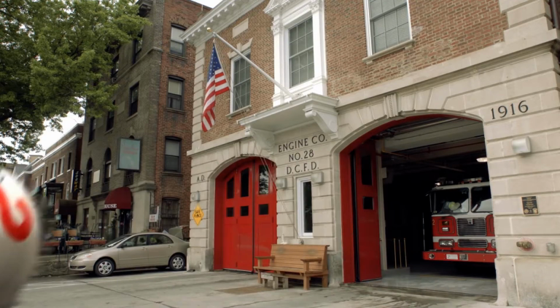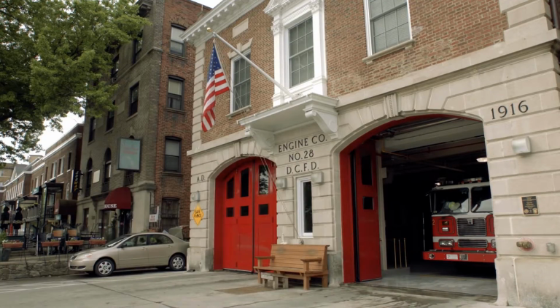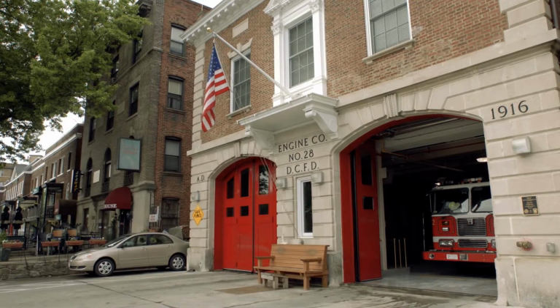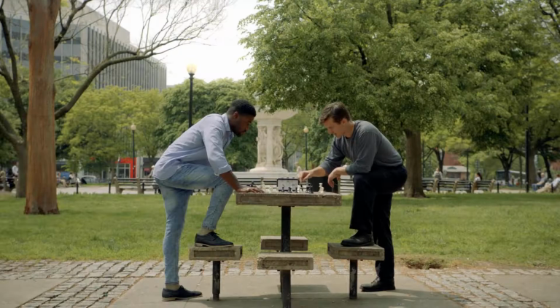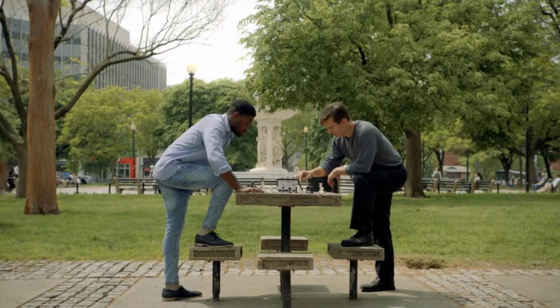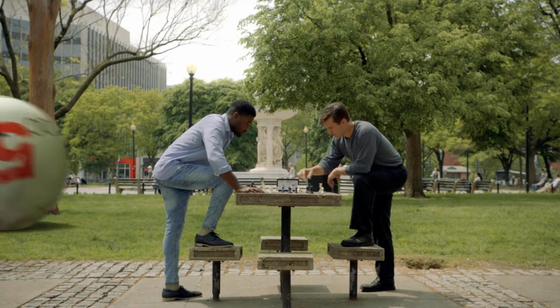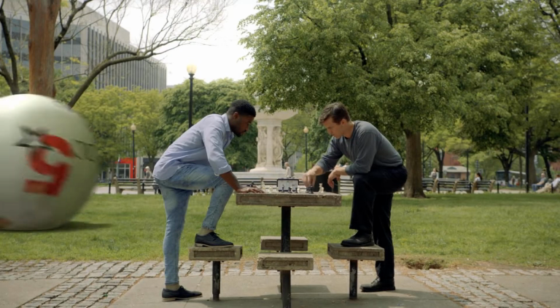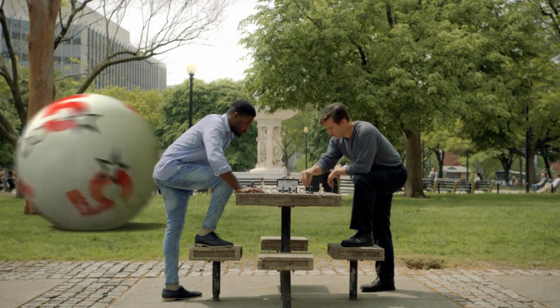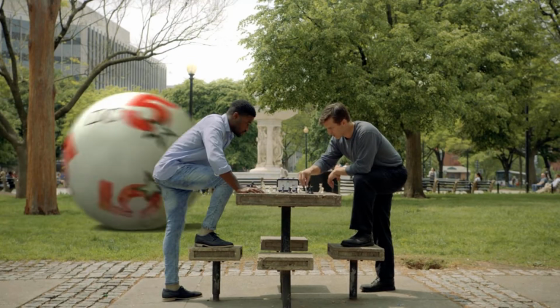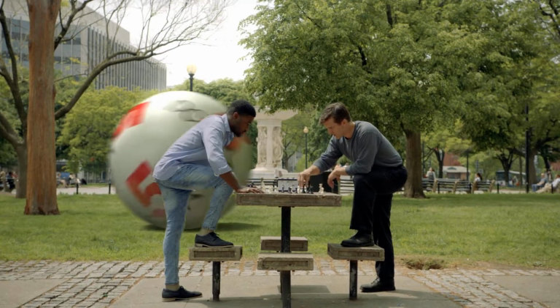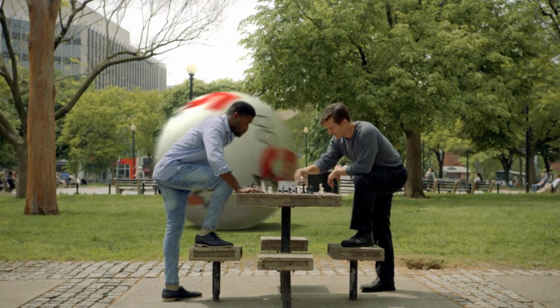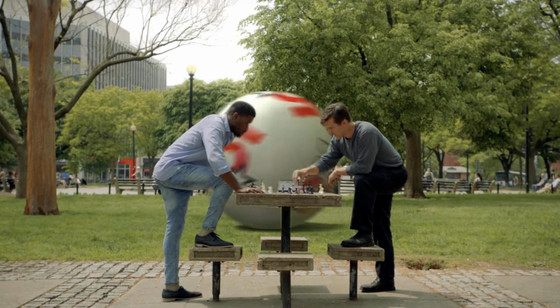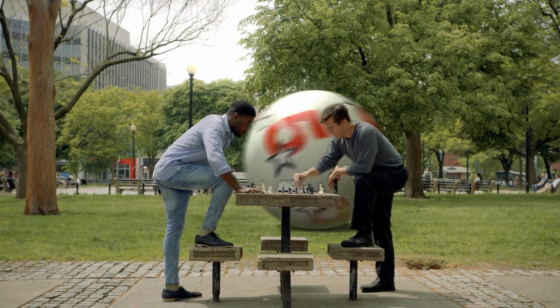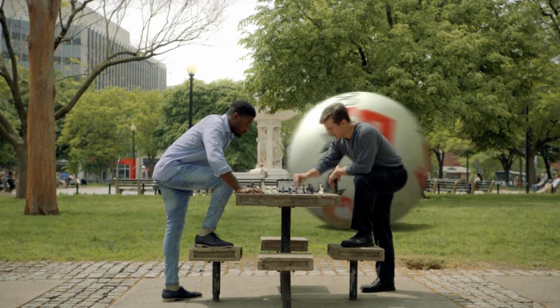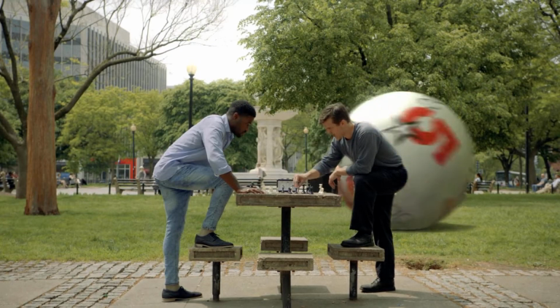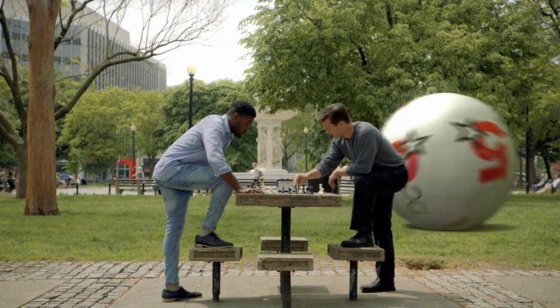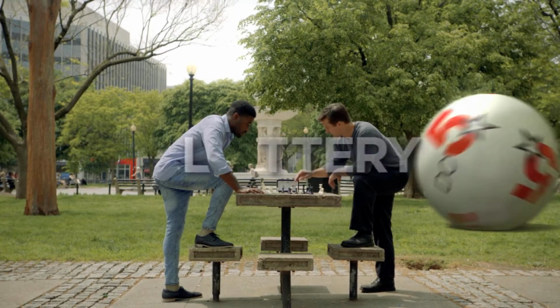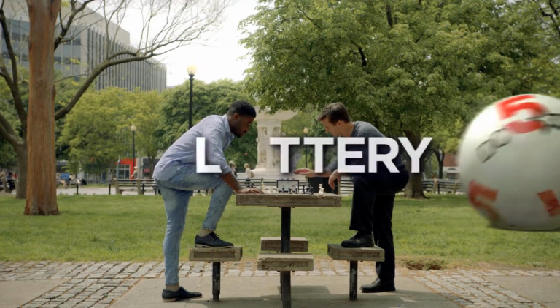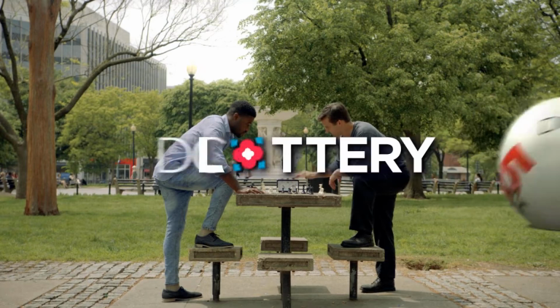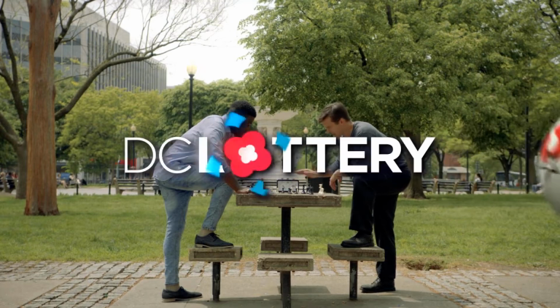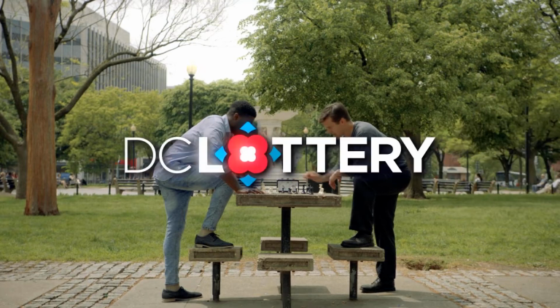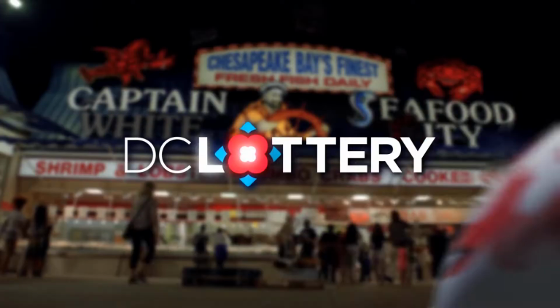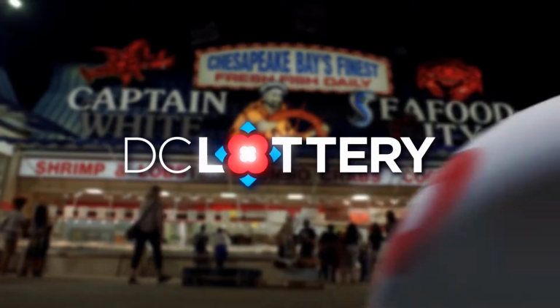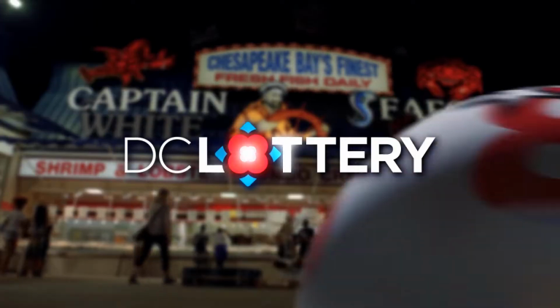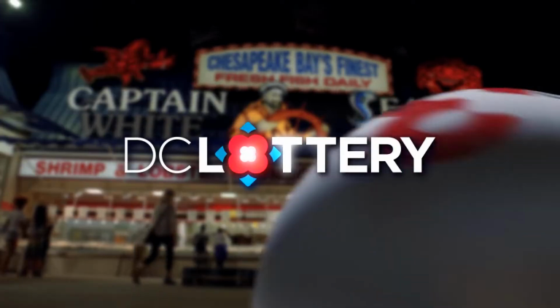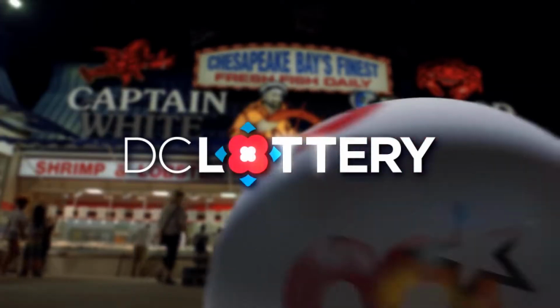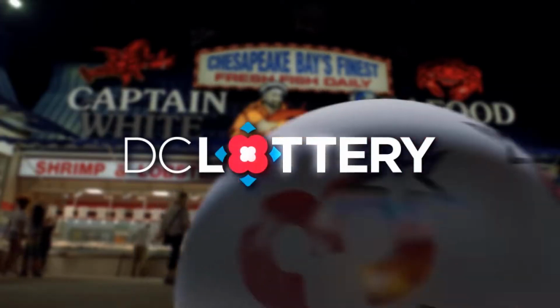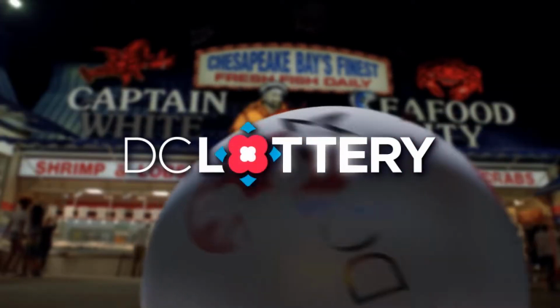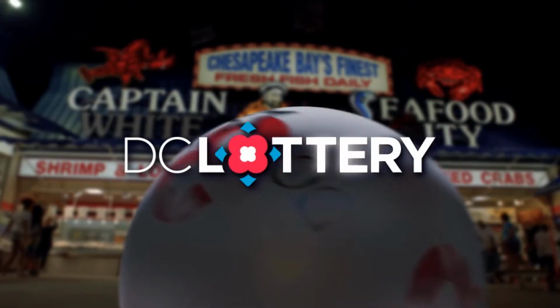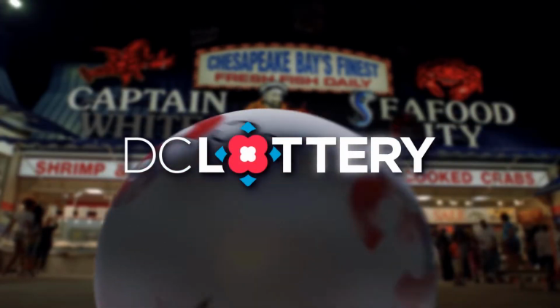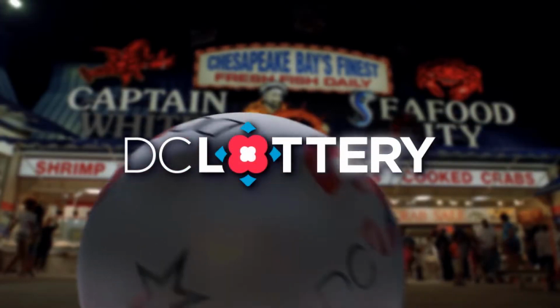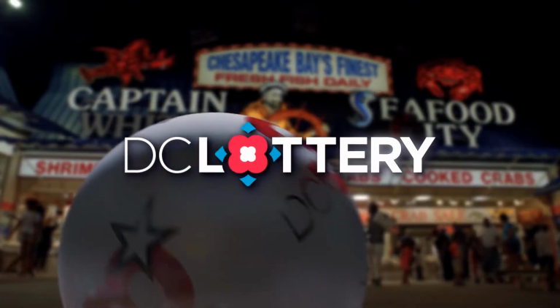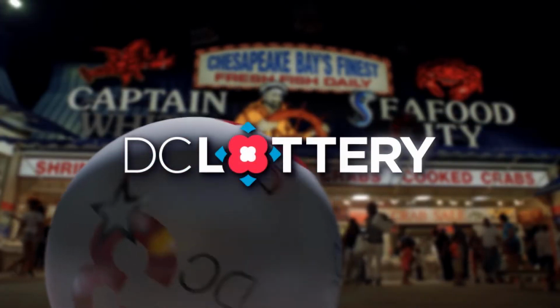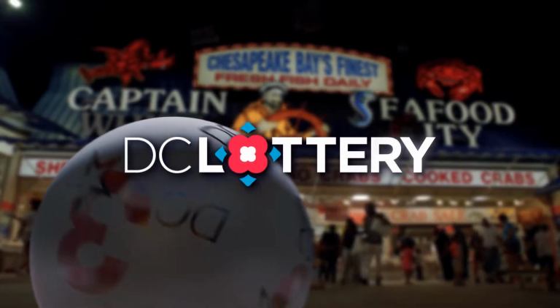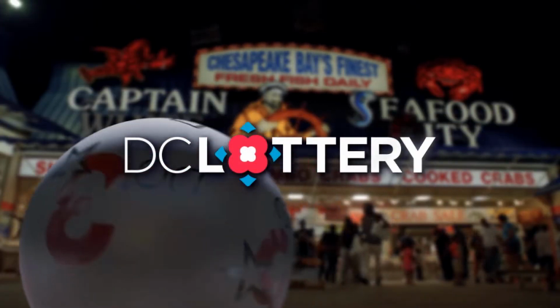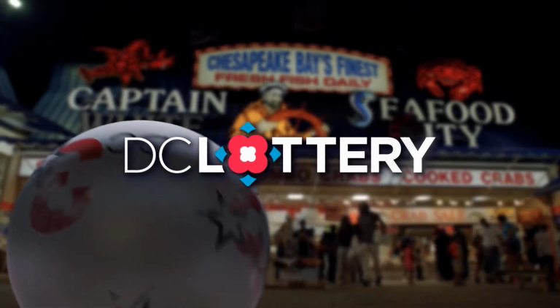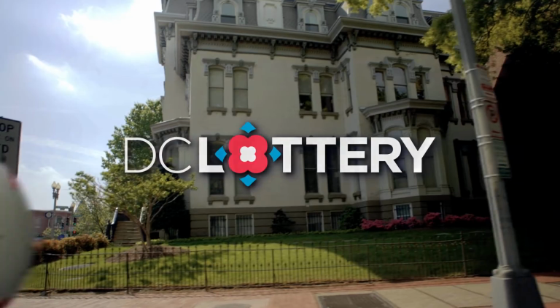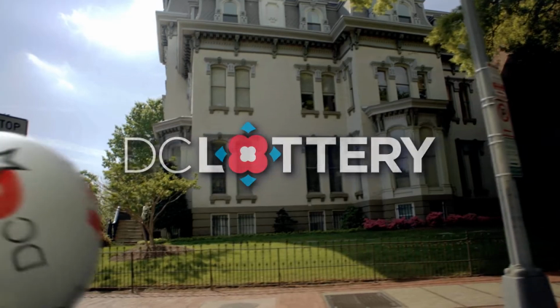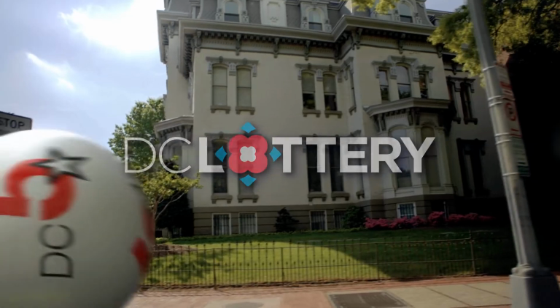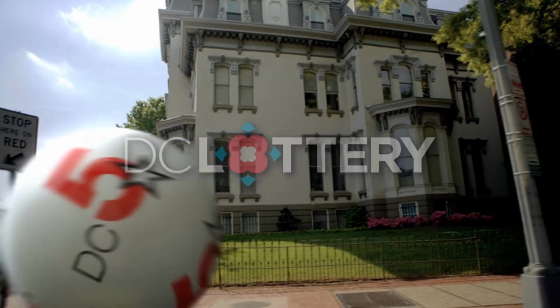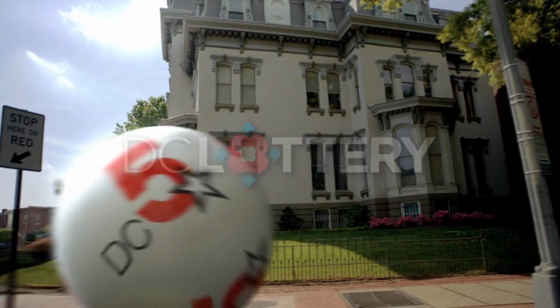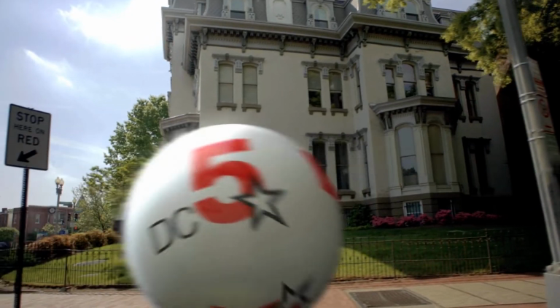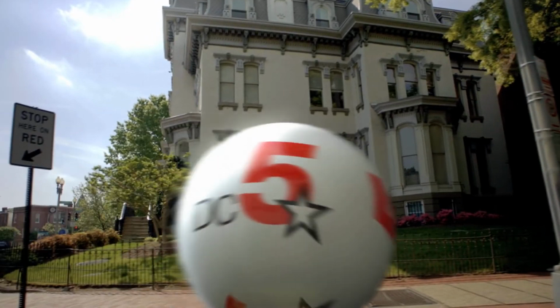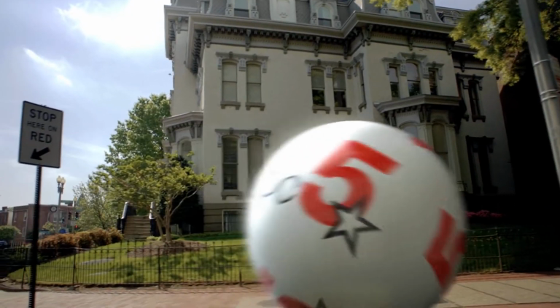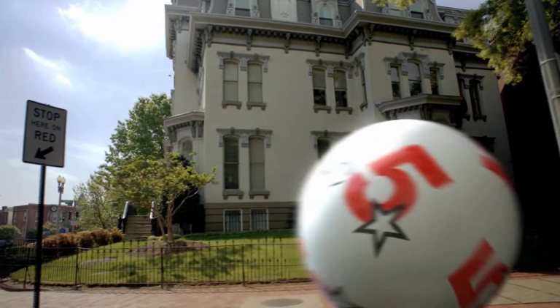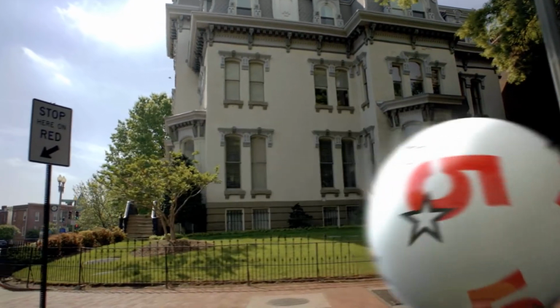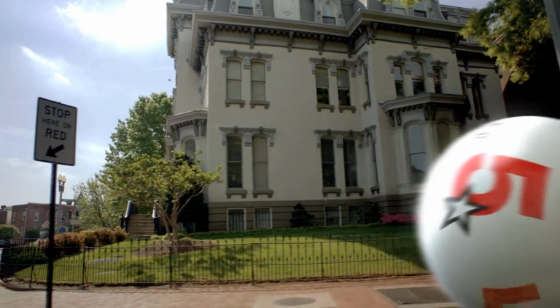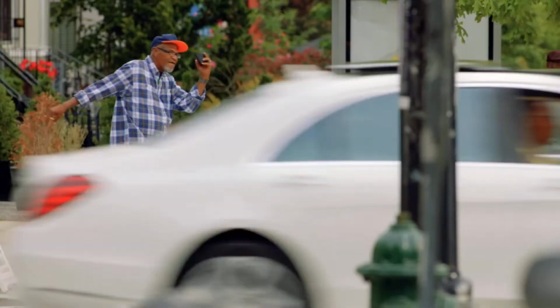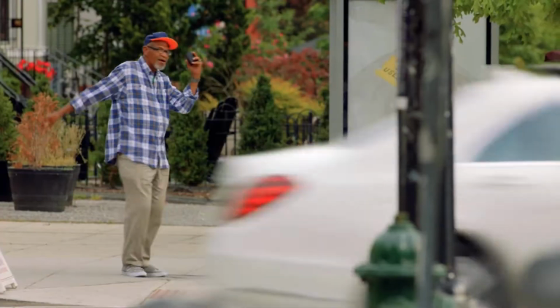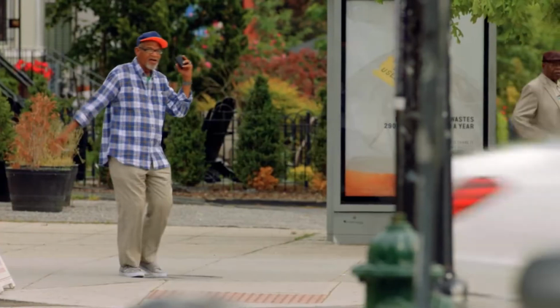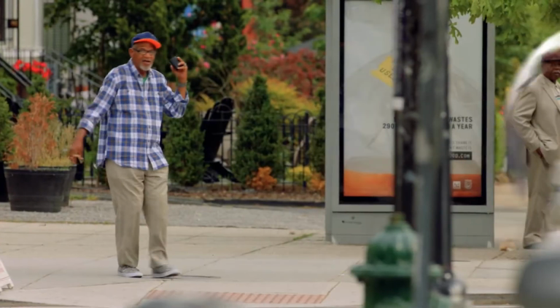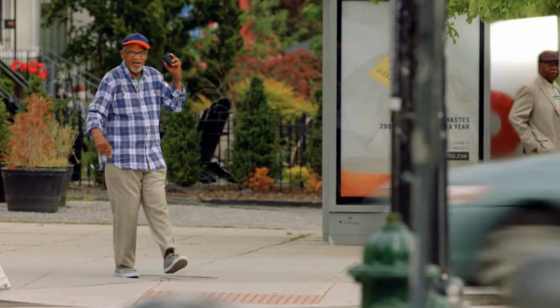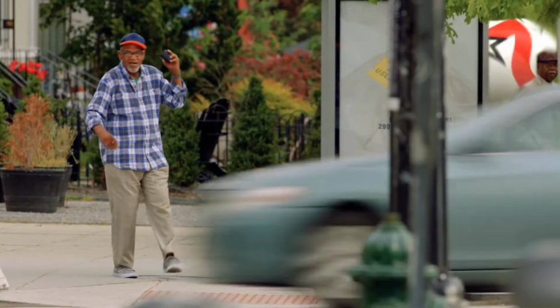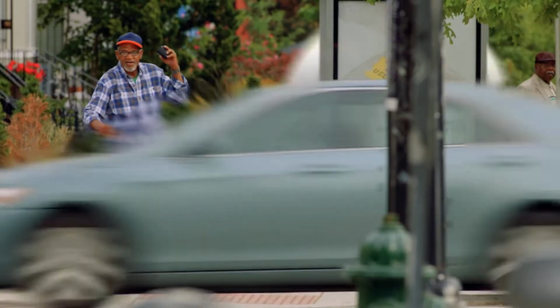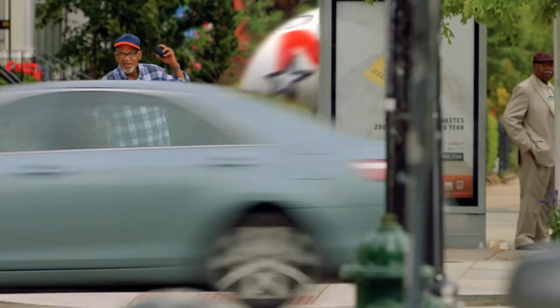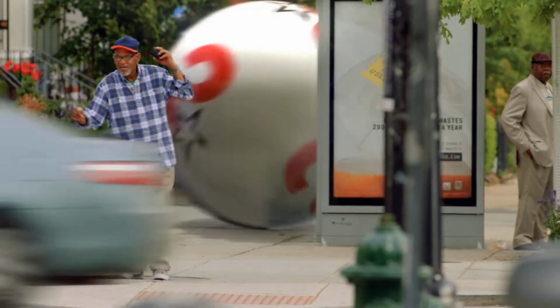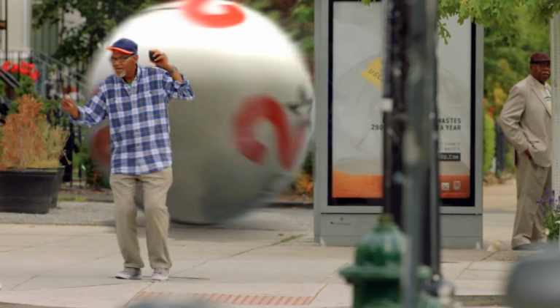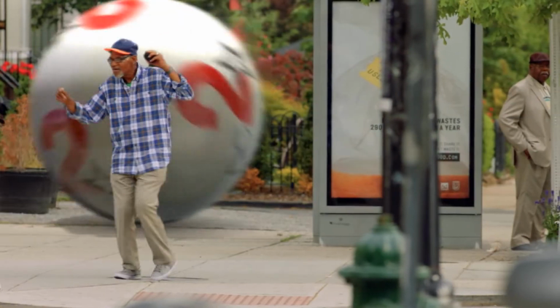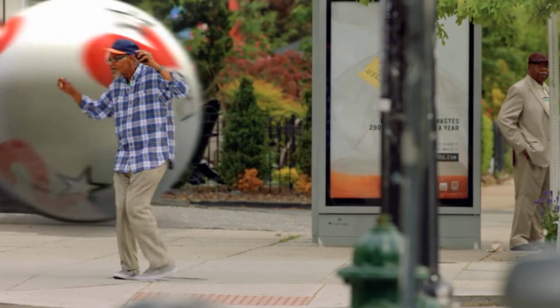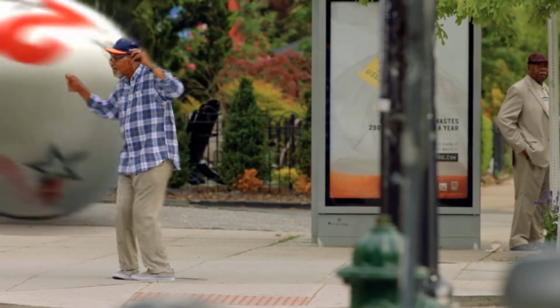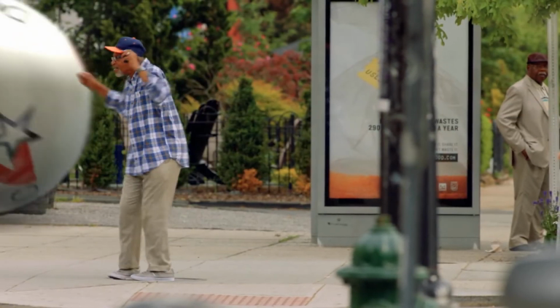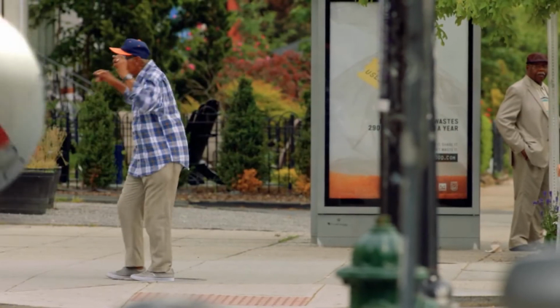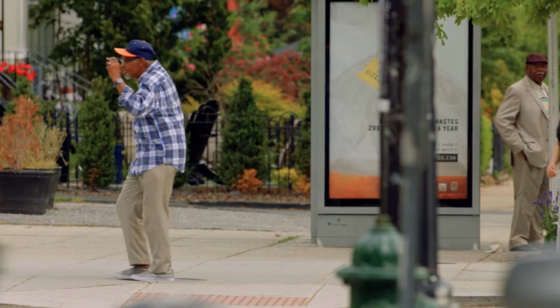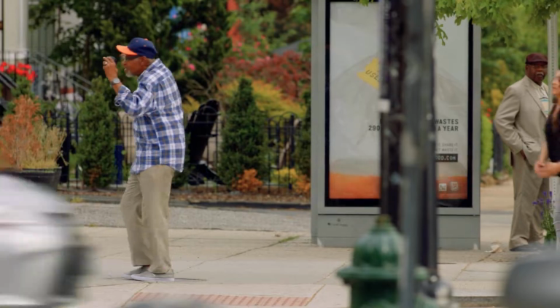Here are the winning numbers for the DC Lottery drawings for Monday, March 11, 2019.